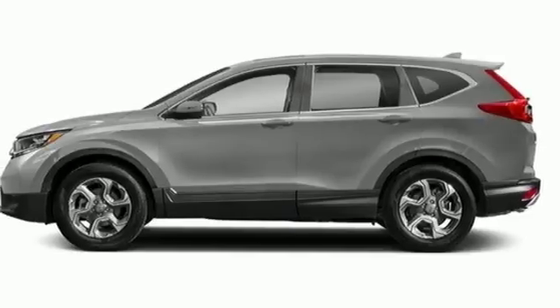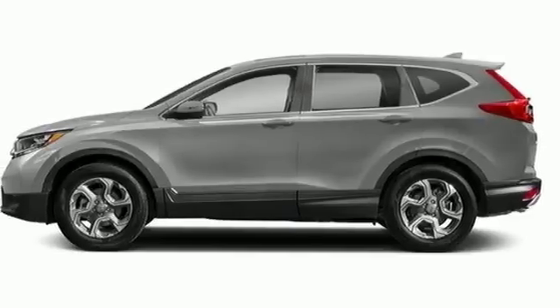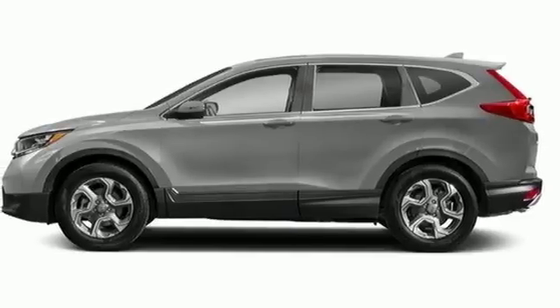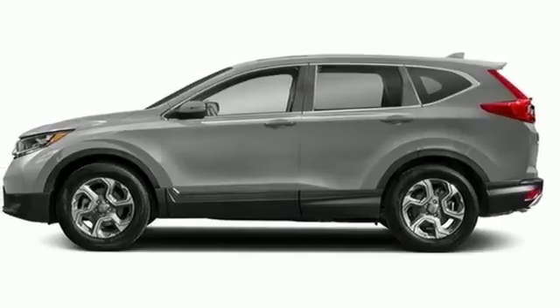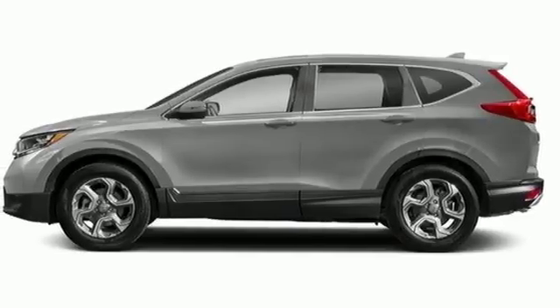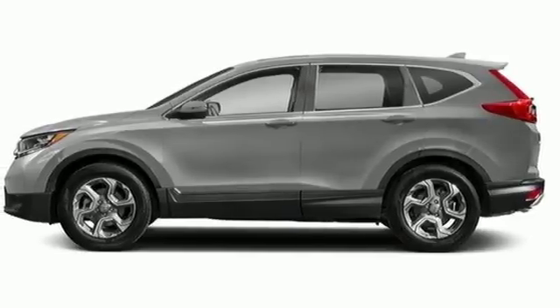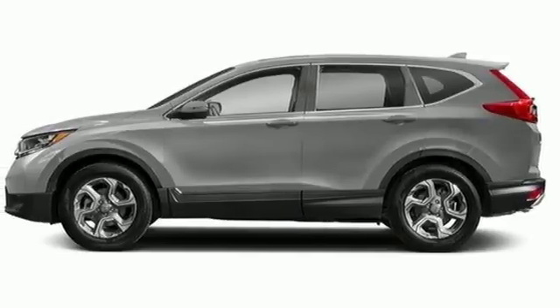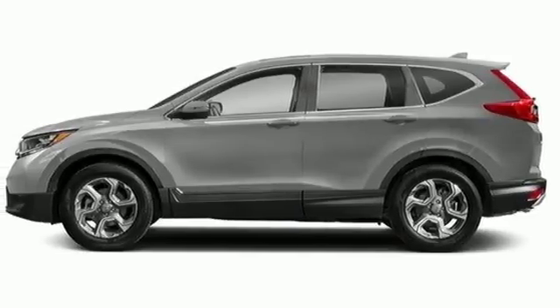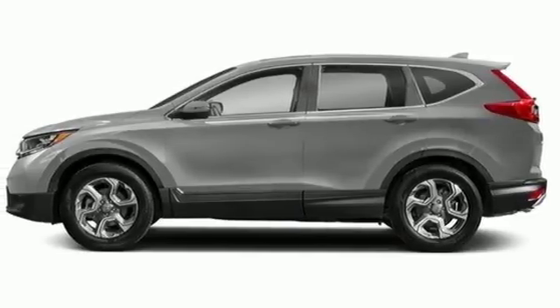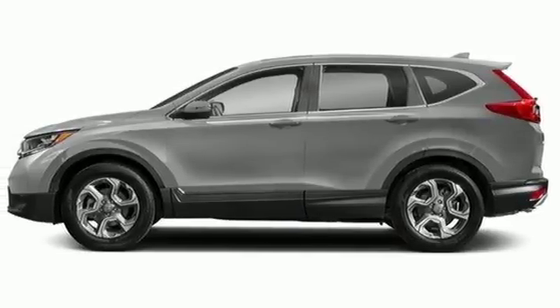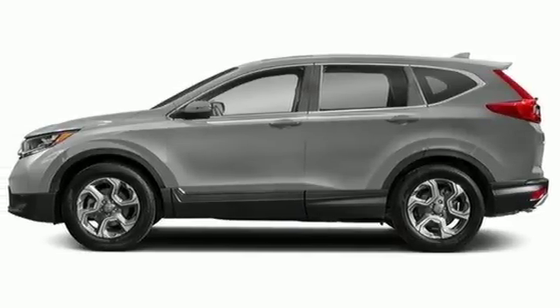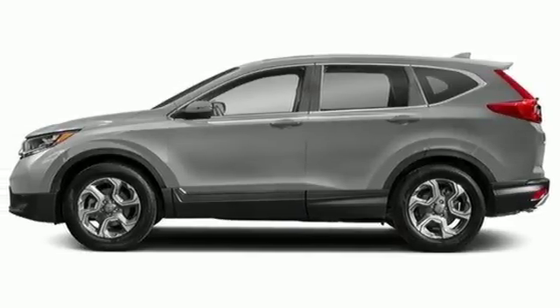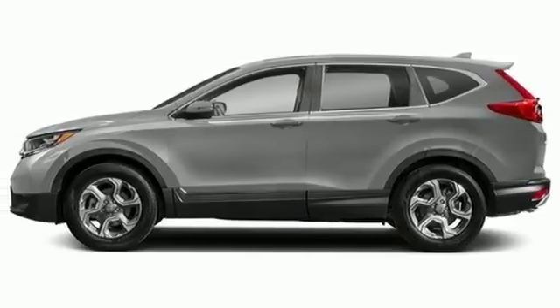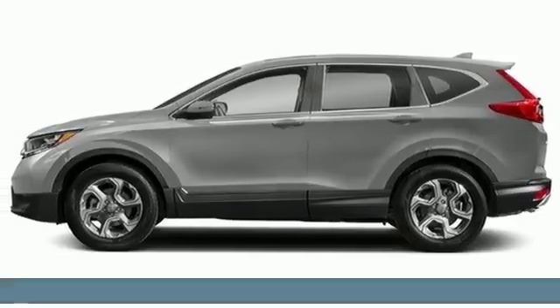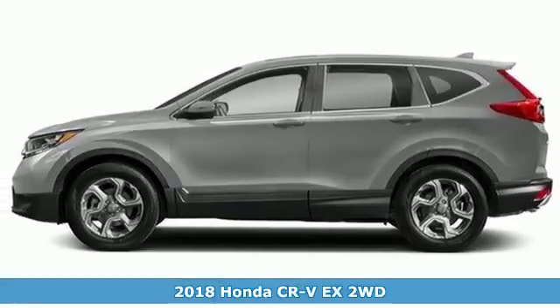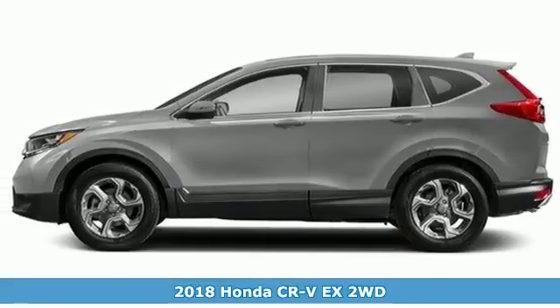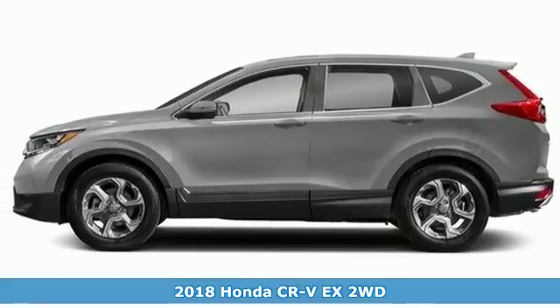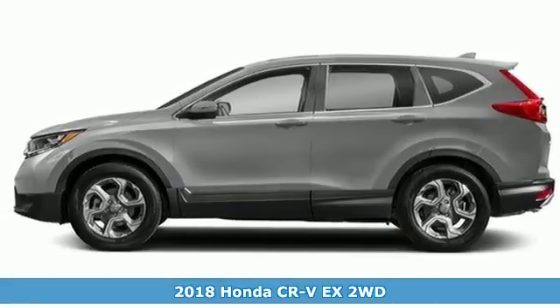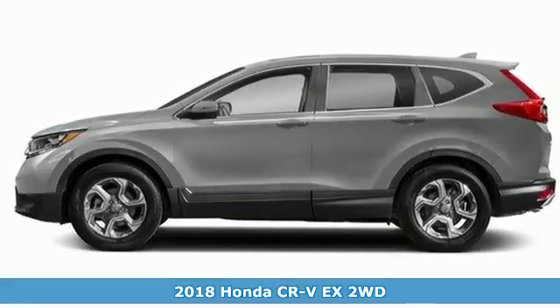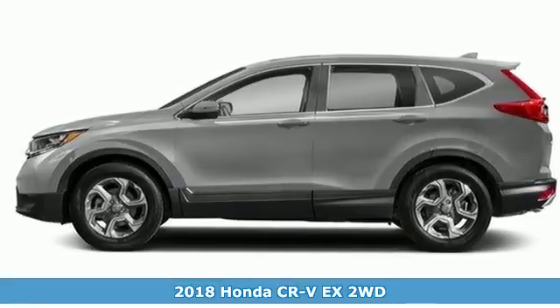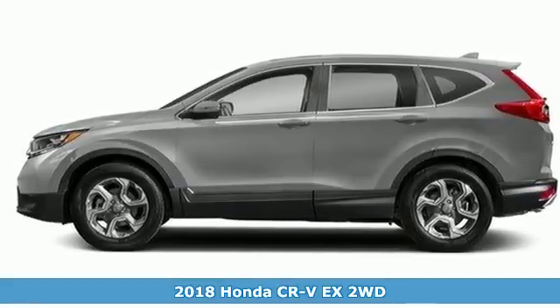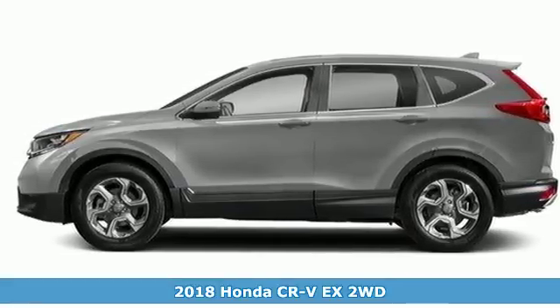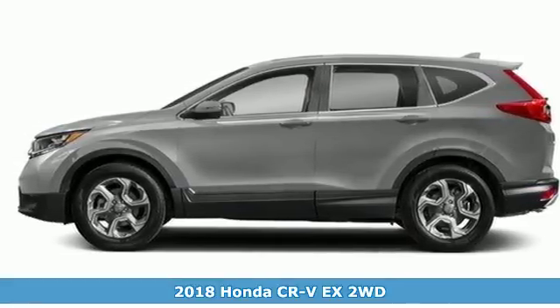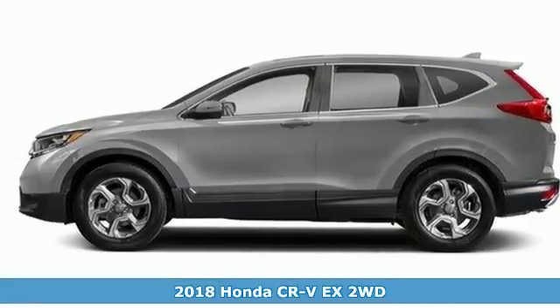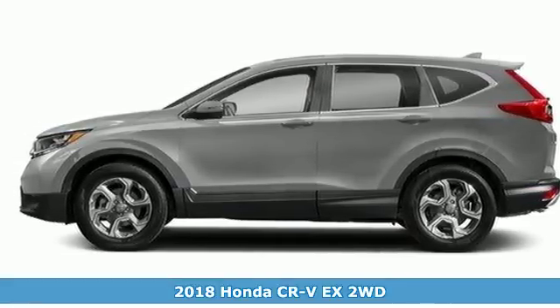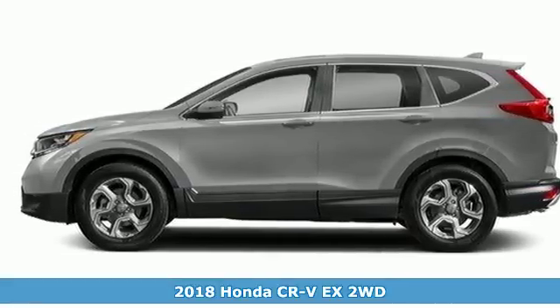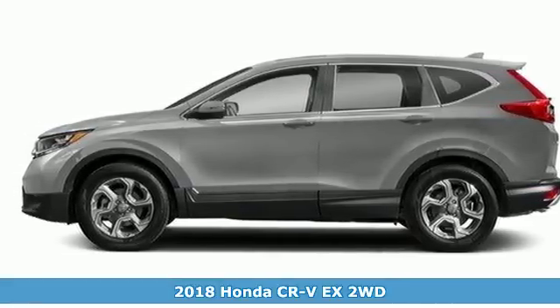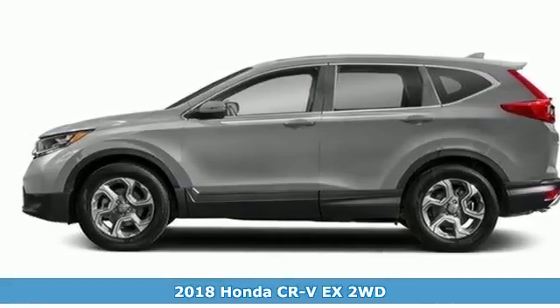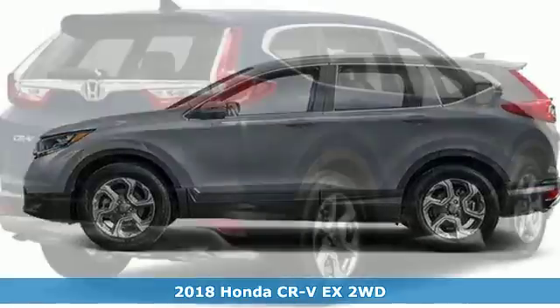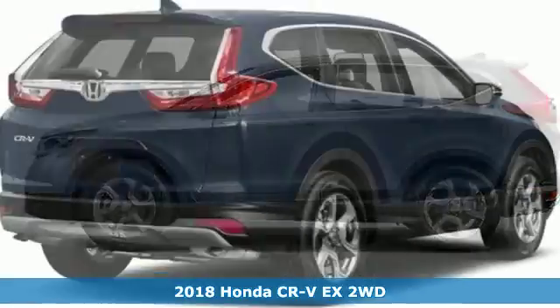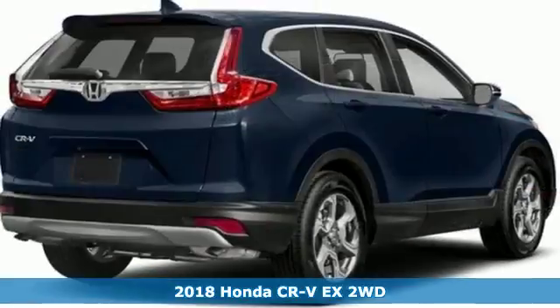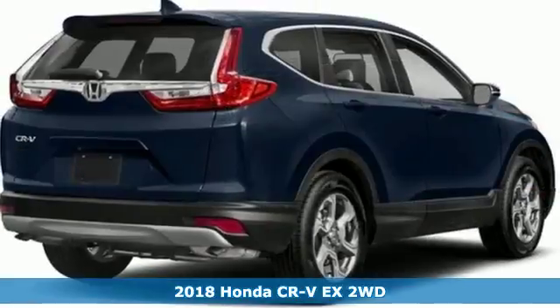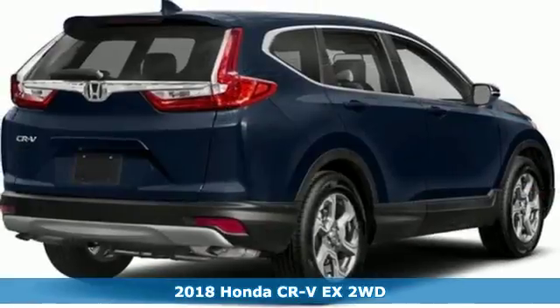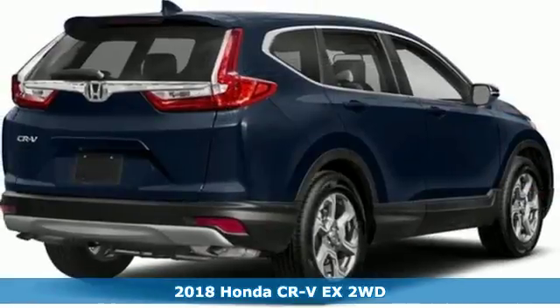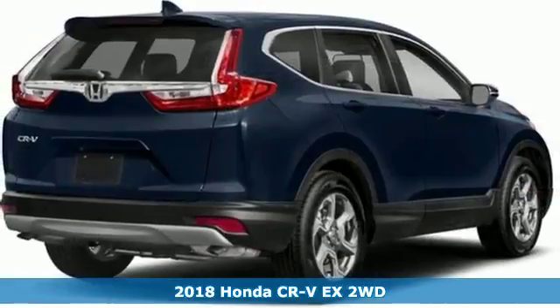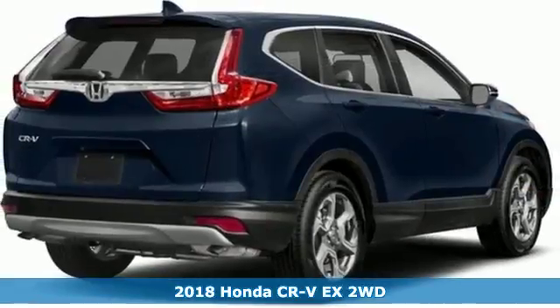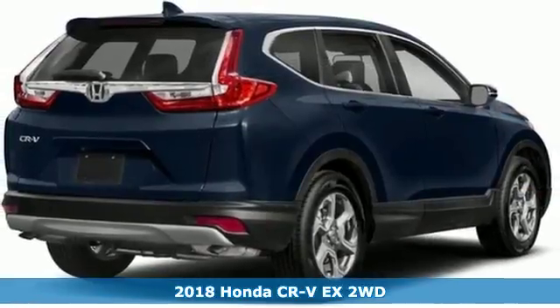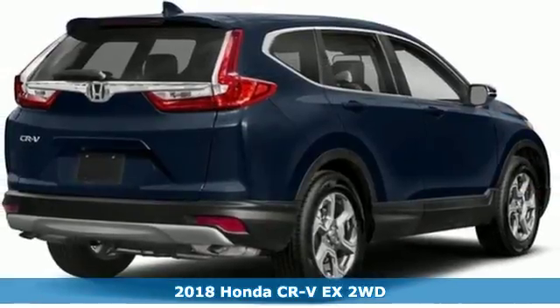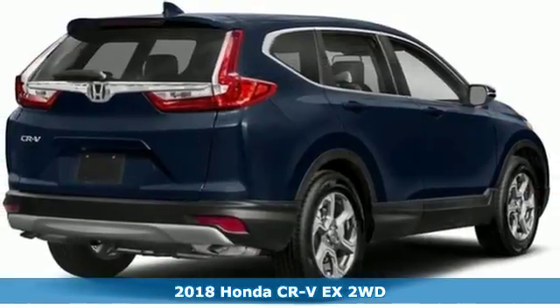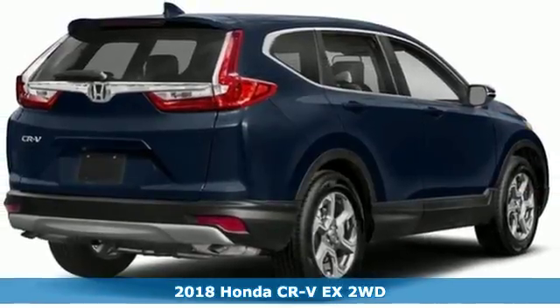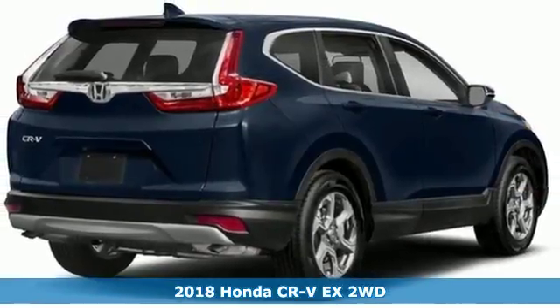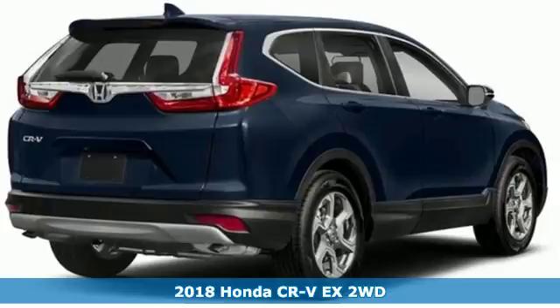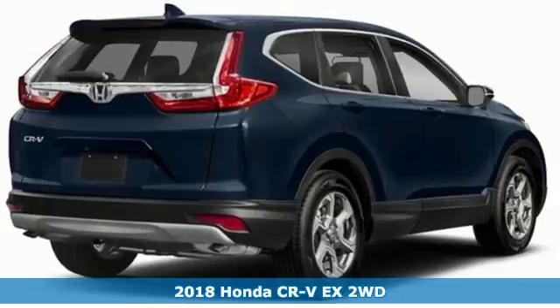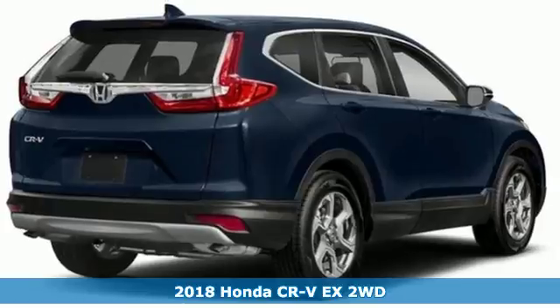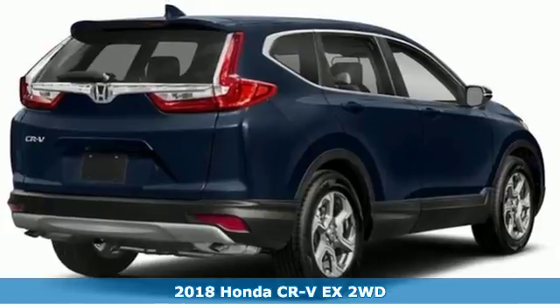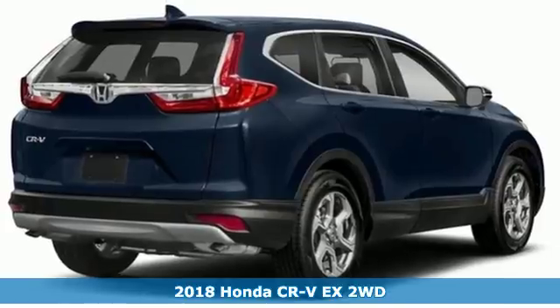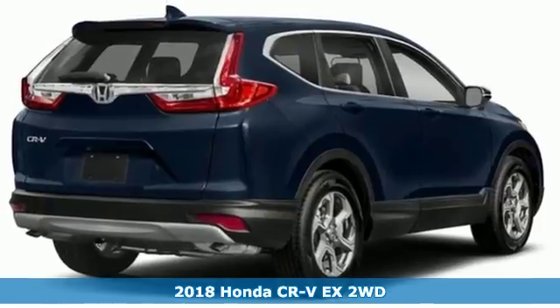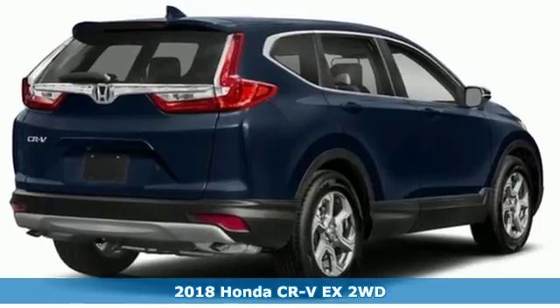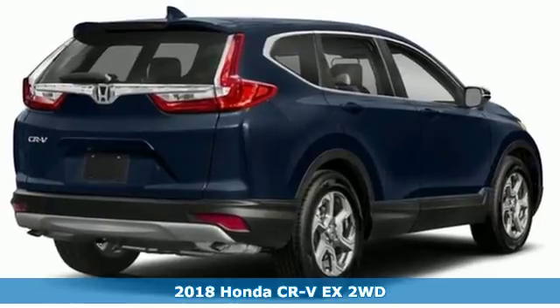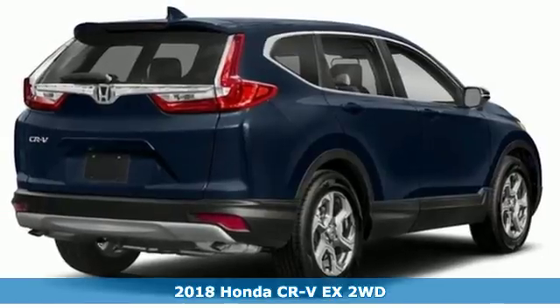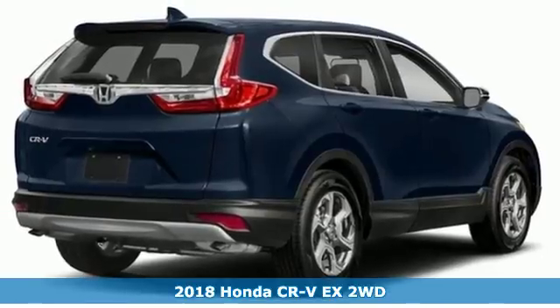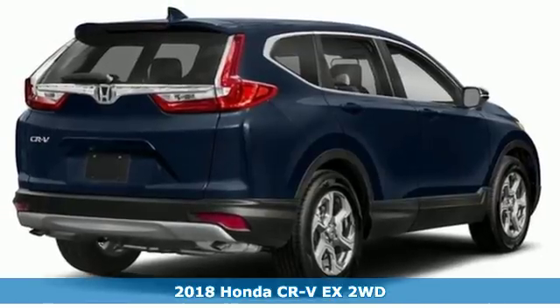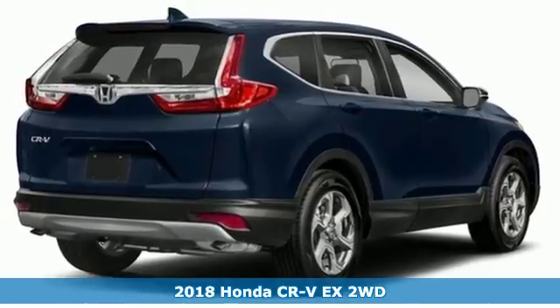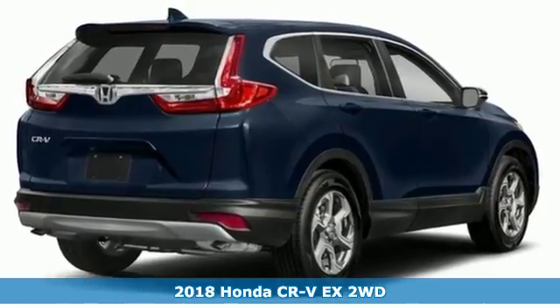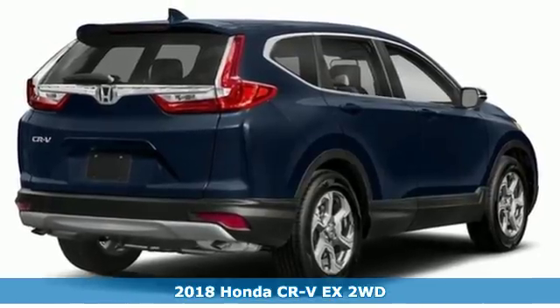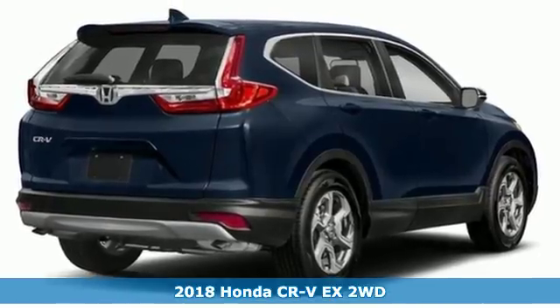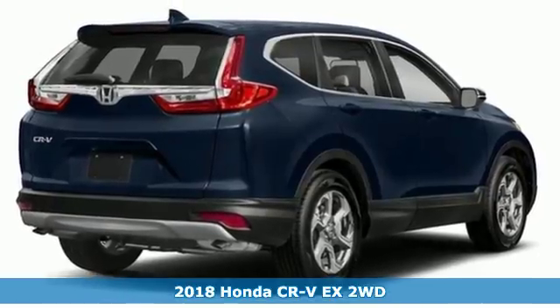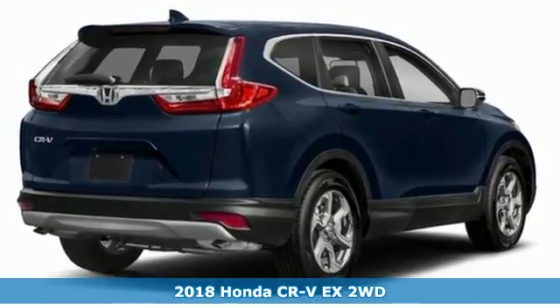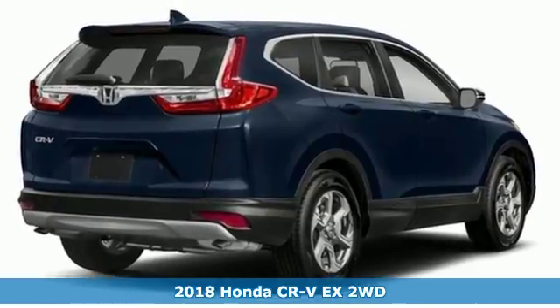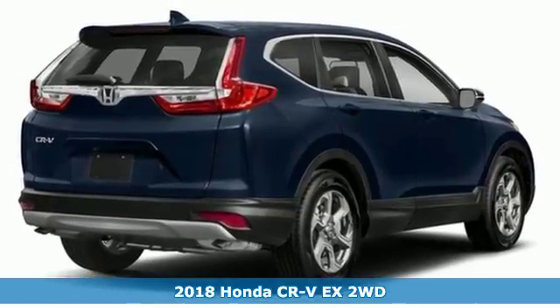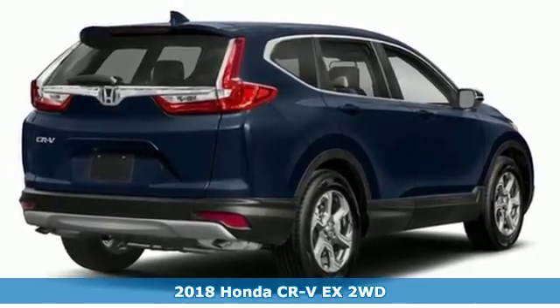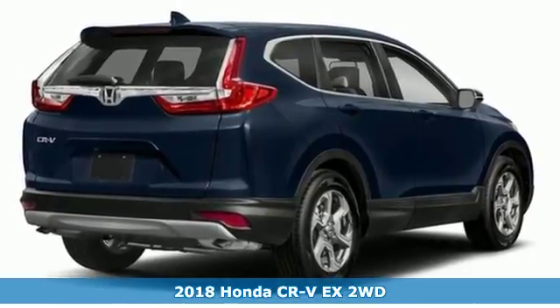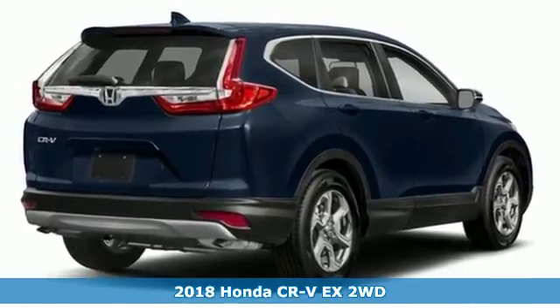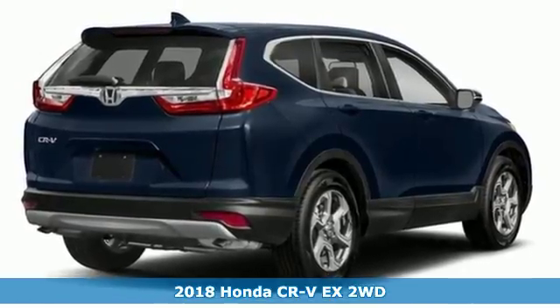It's a 2018 Honda CR-V. Capability without compromise isn't a dream, it's a CR-V.